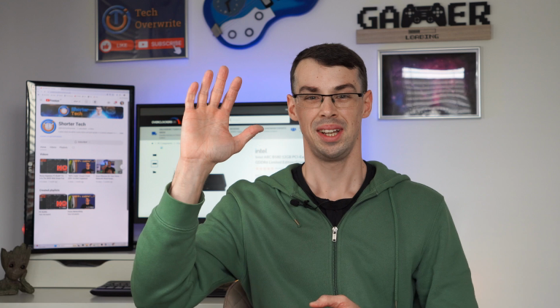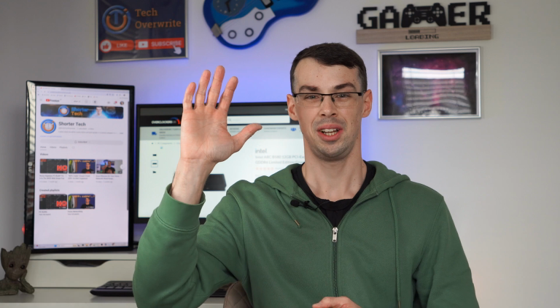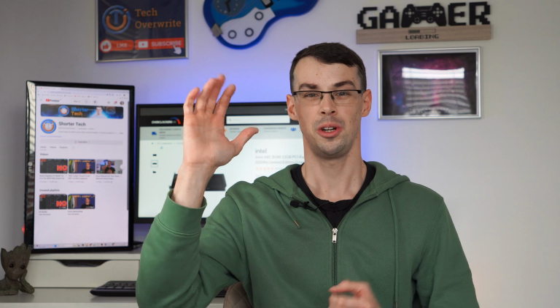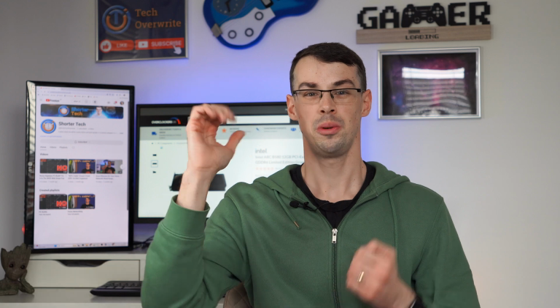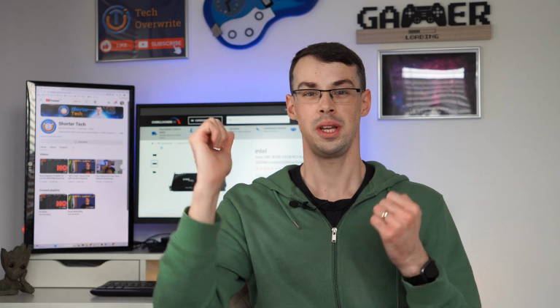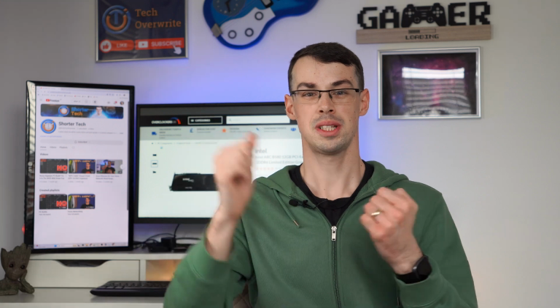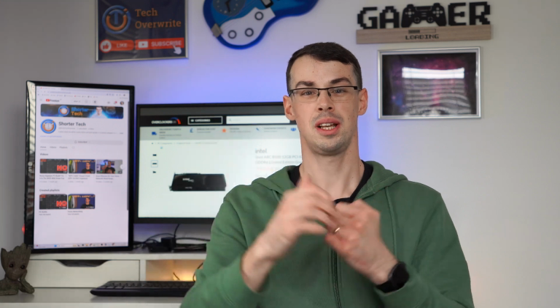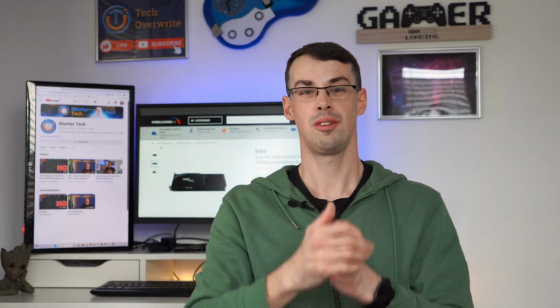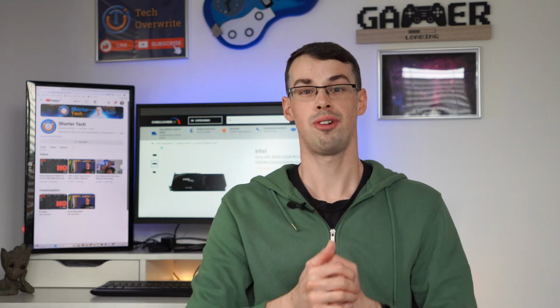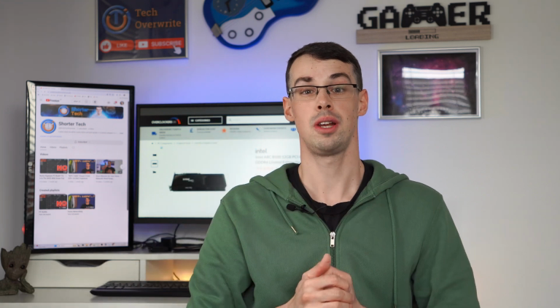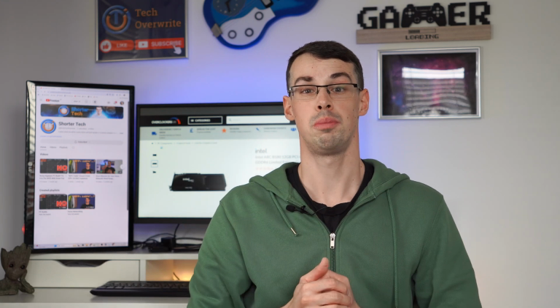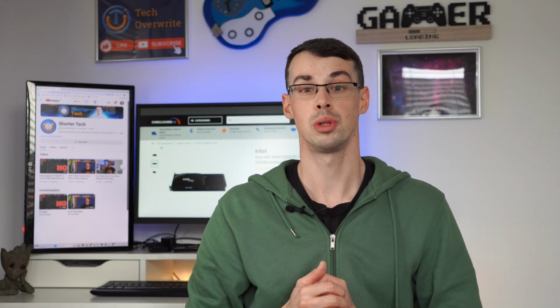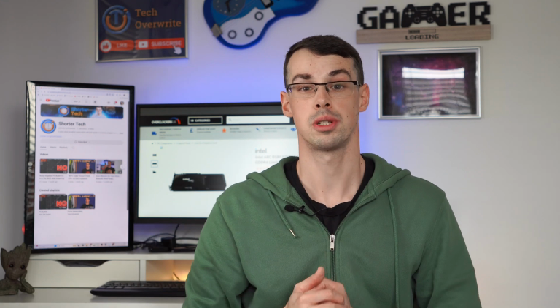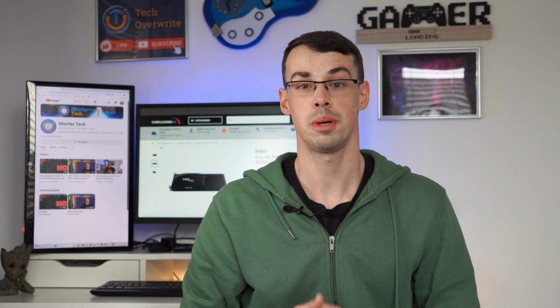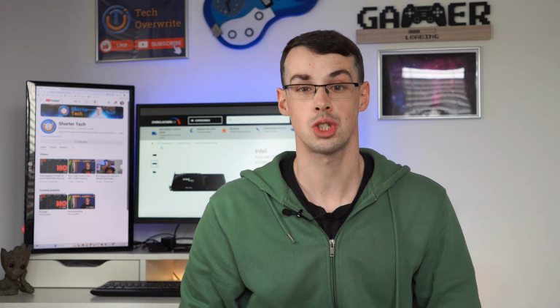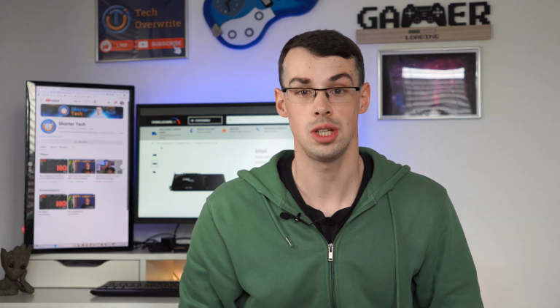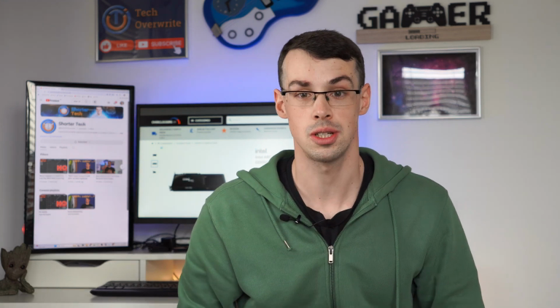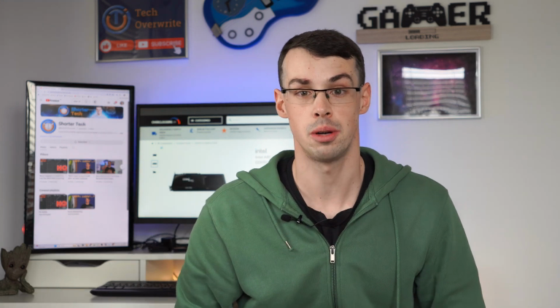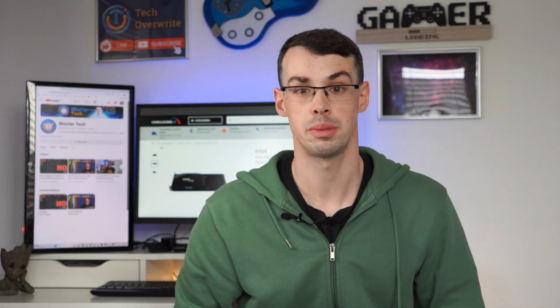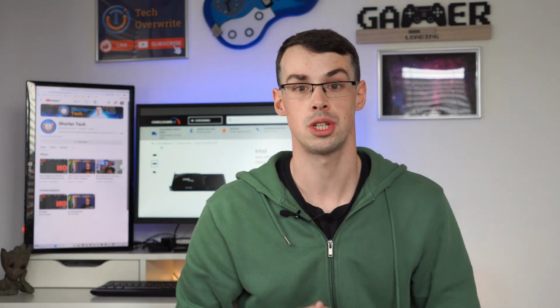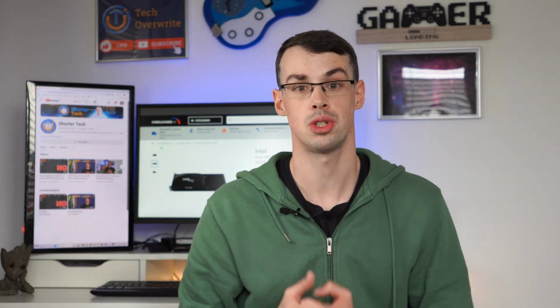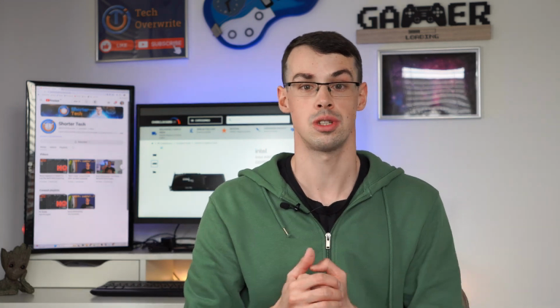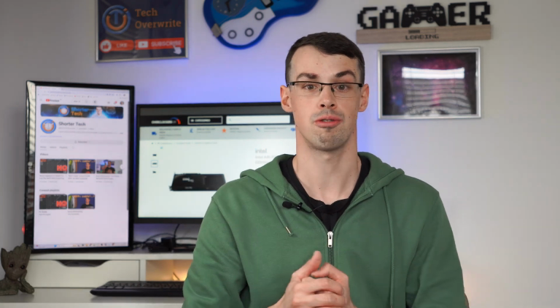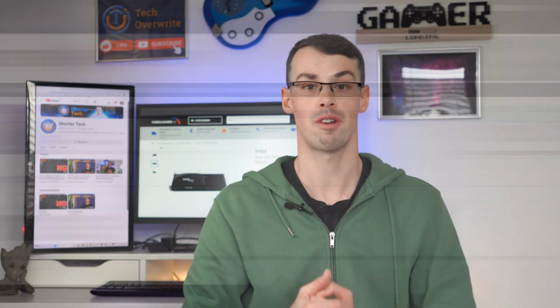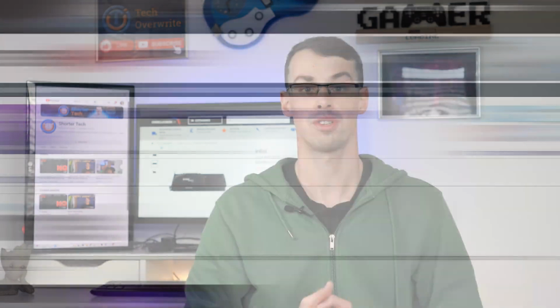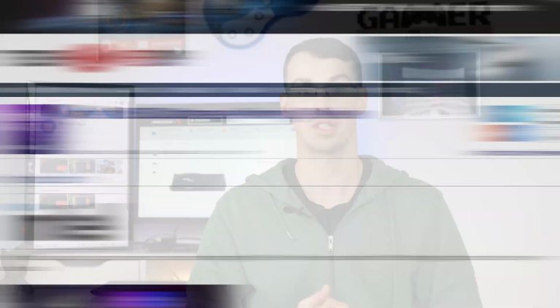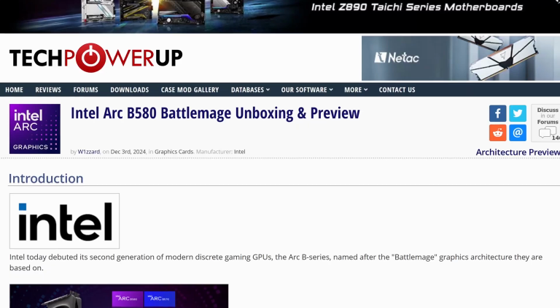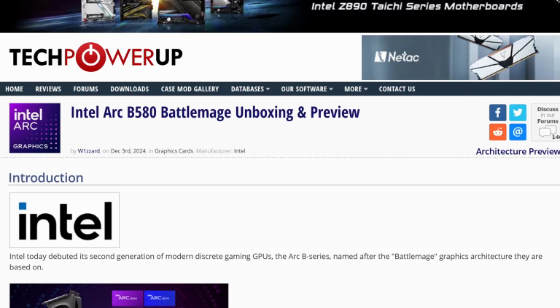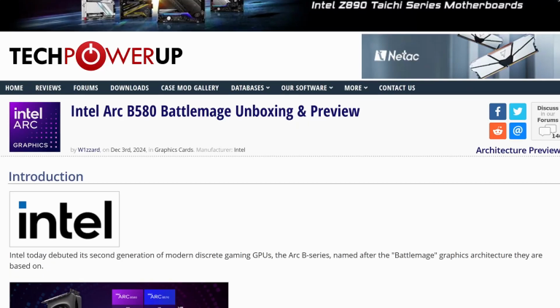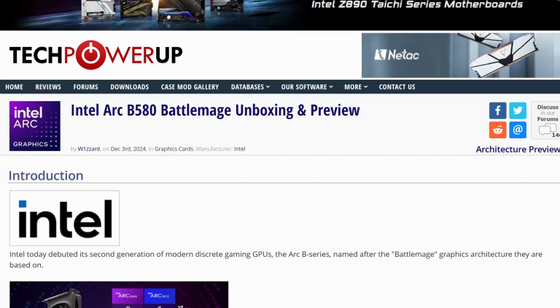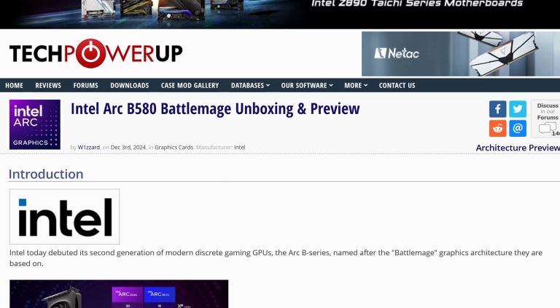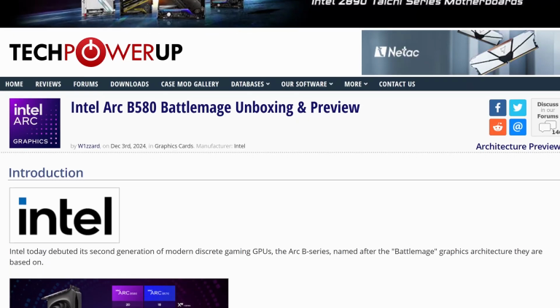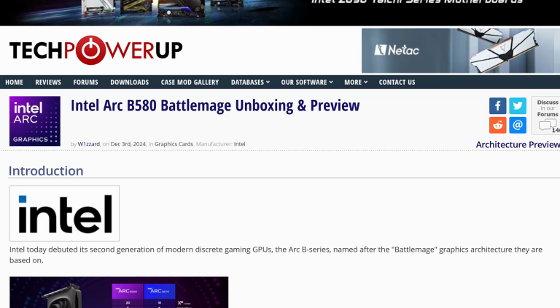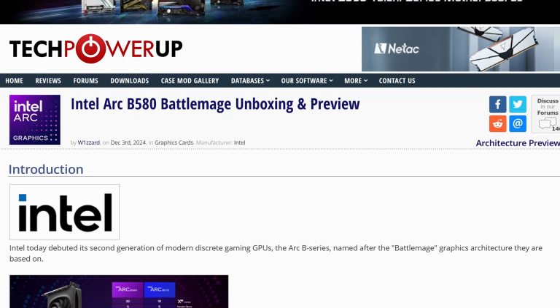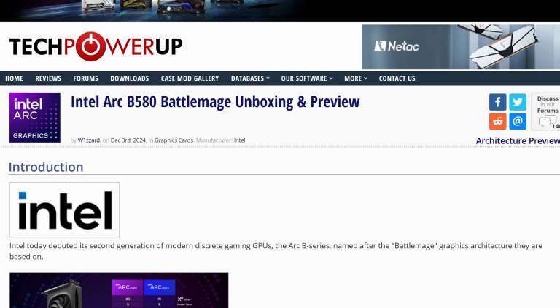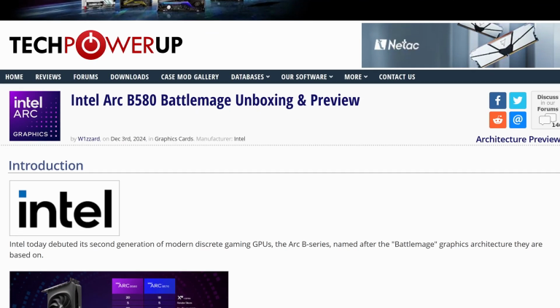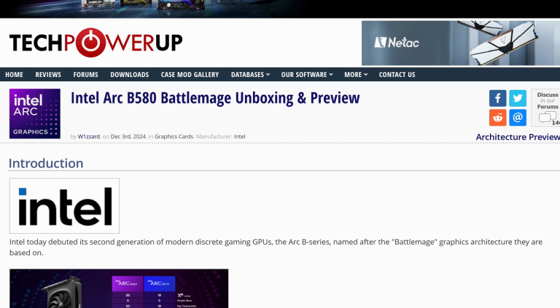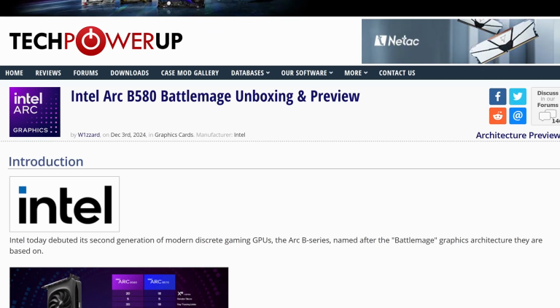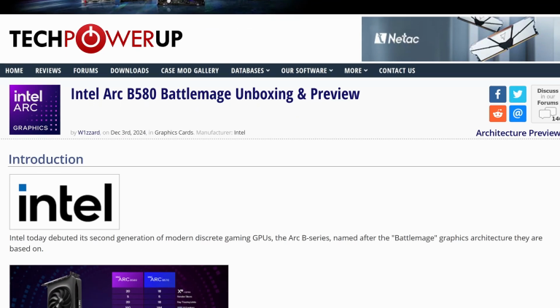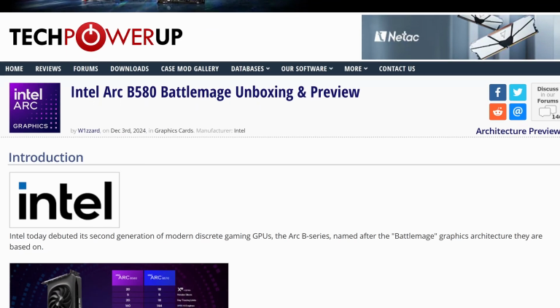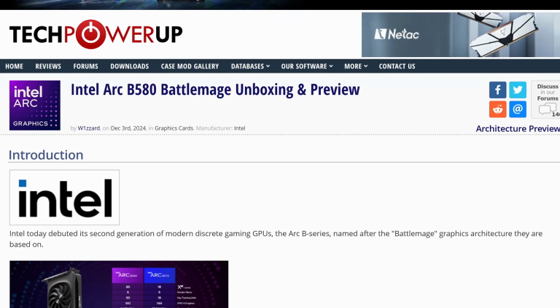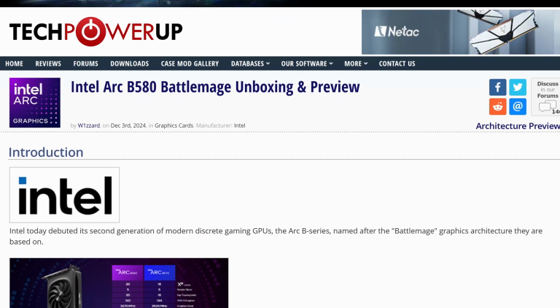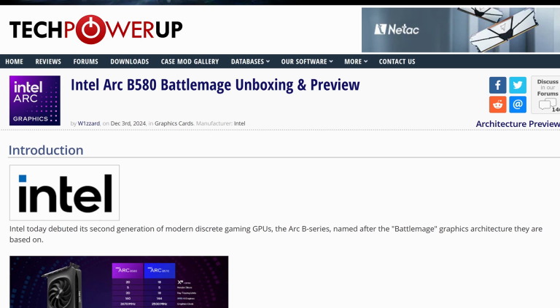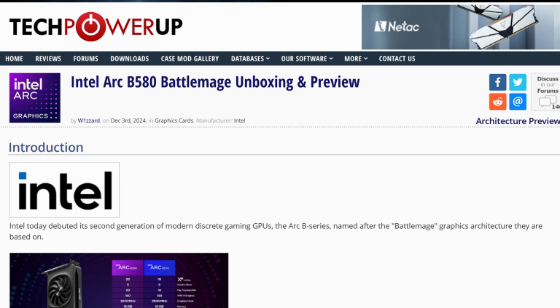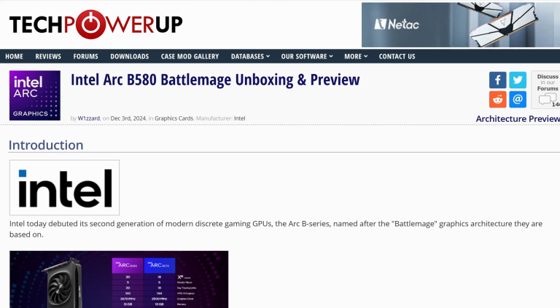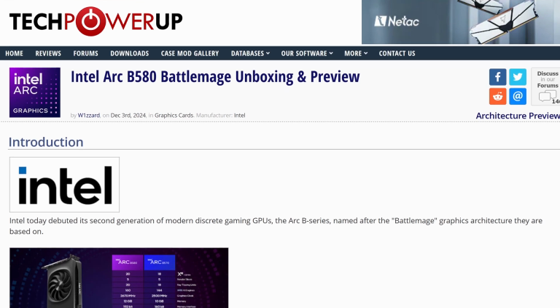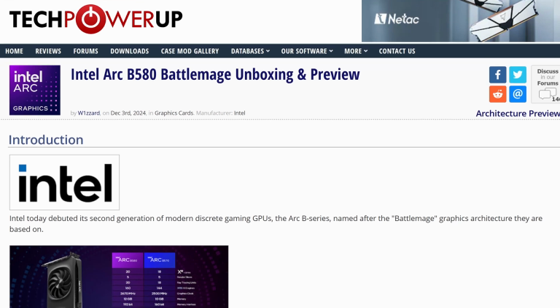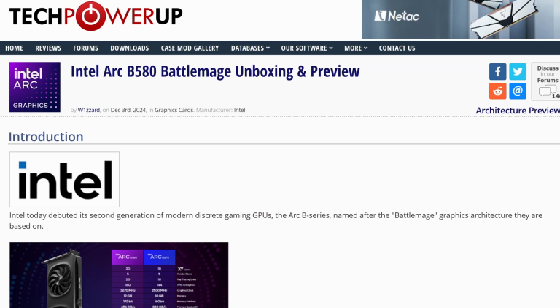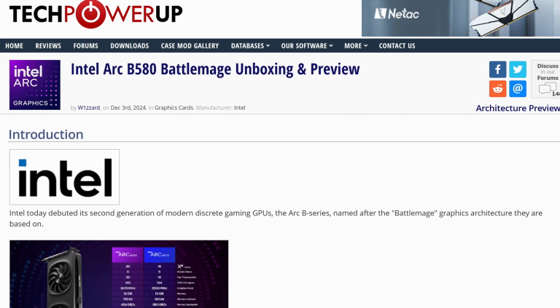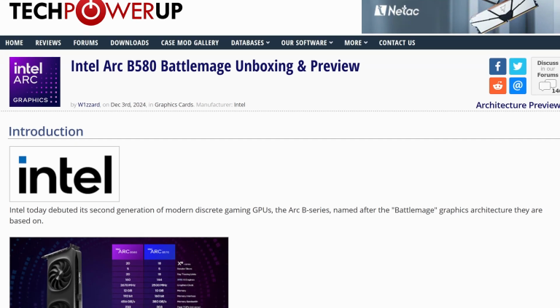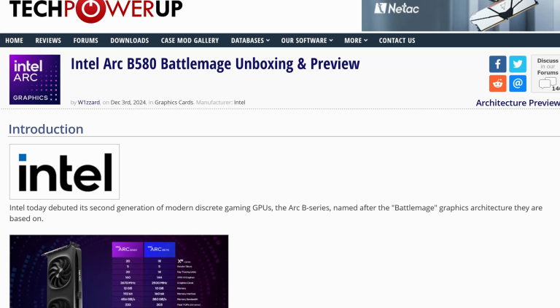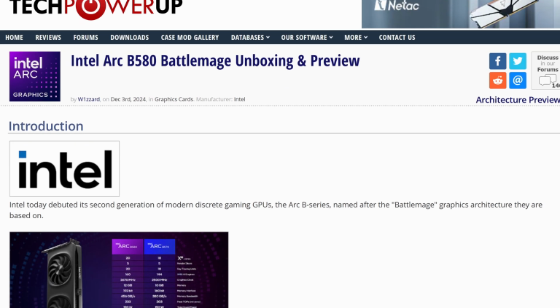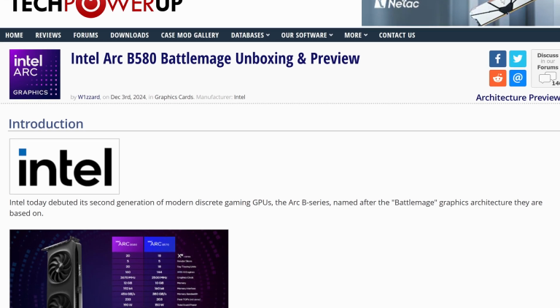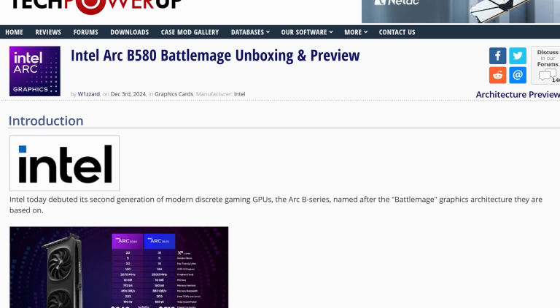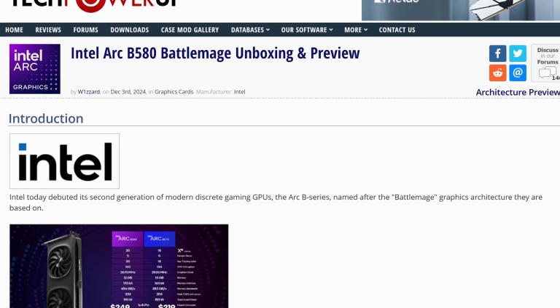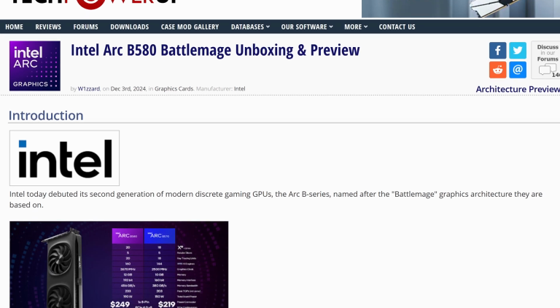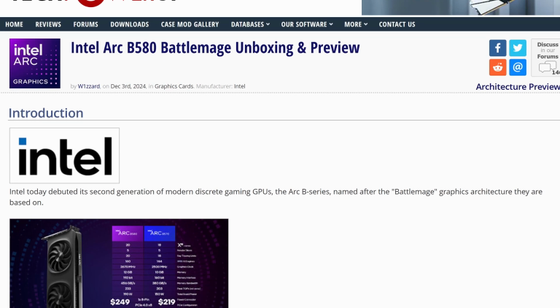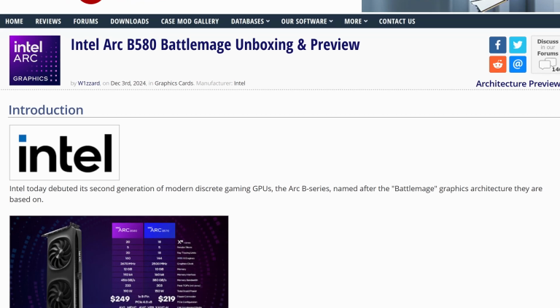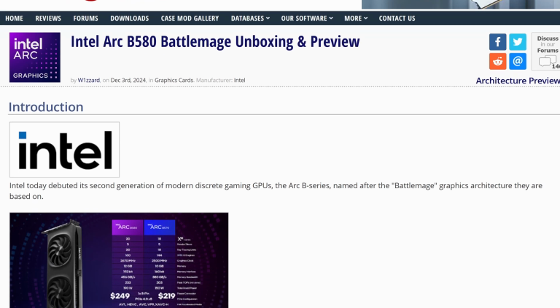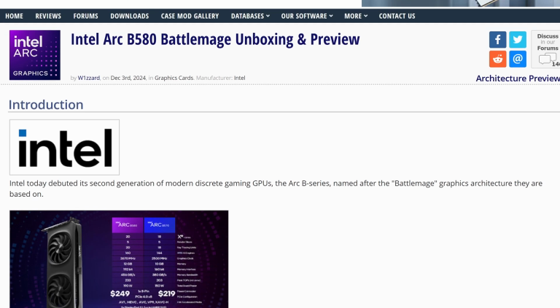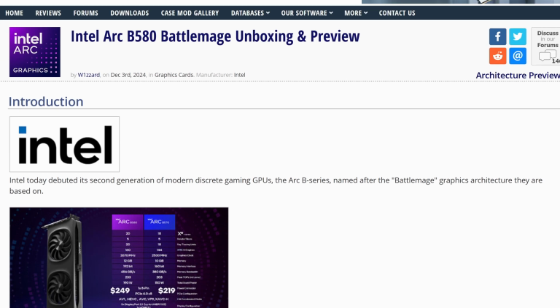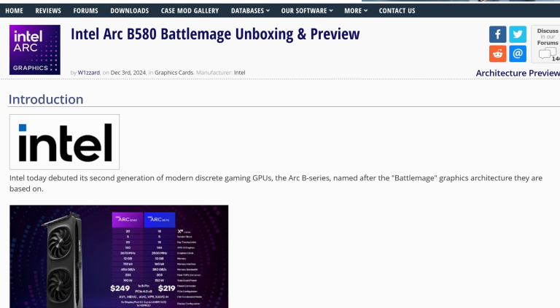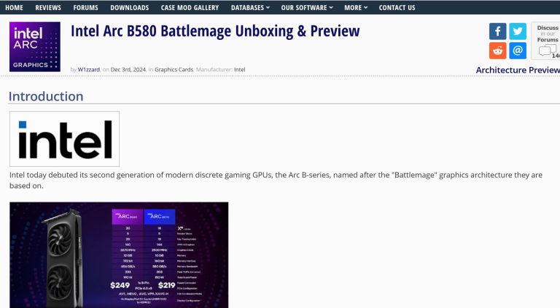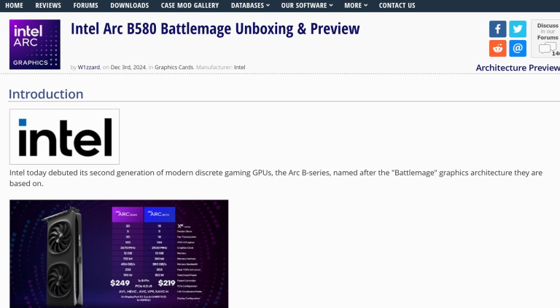Hello. Intel have finally brought some much-needed competition to the graphics card market, especially on the lower, more budget tier, and that is absolutely brilliant — it's much needed.